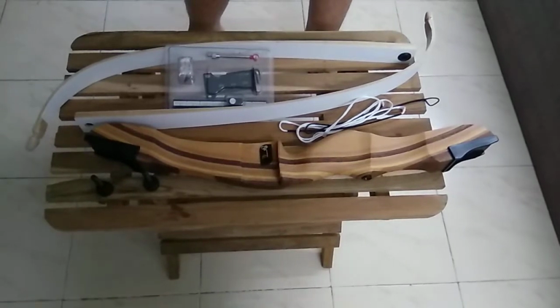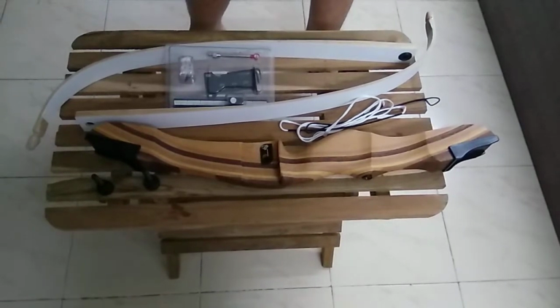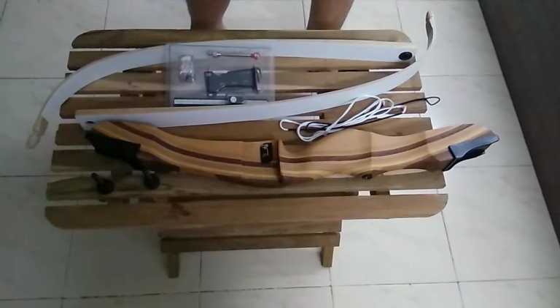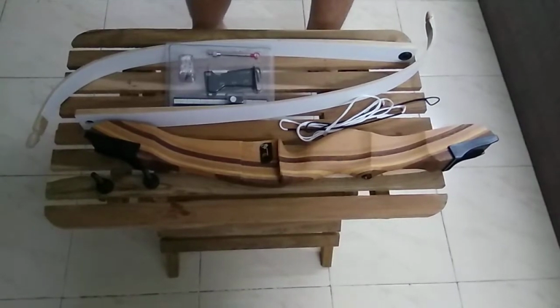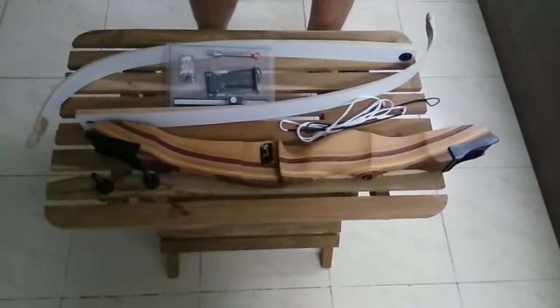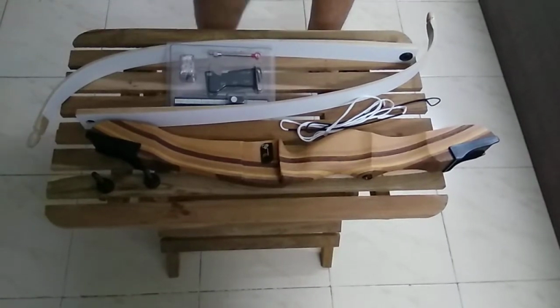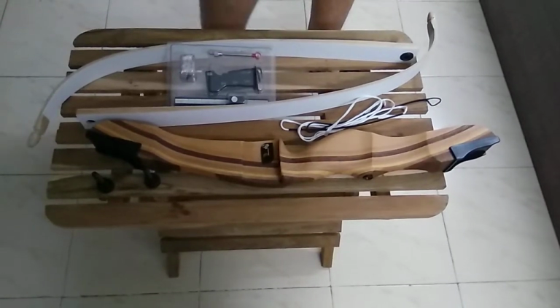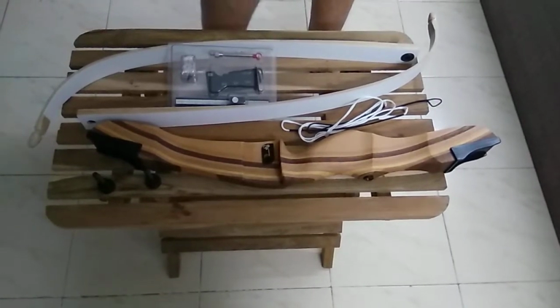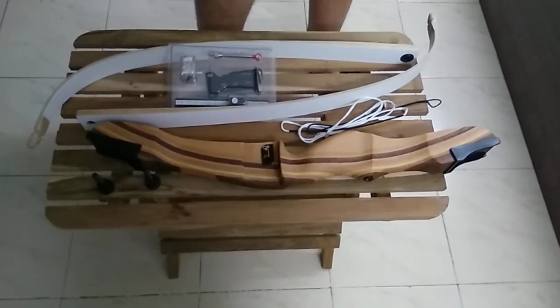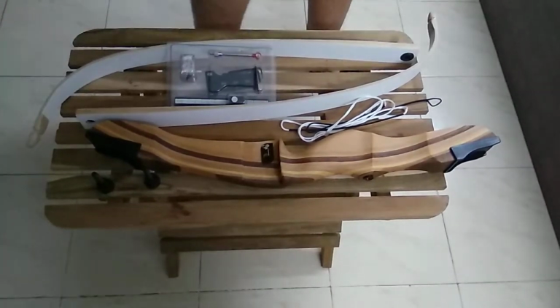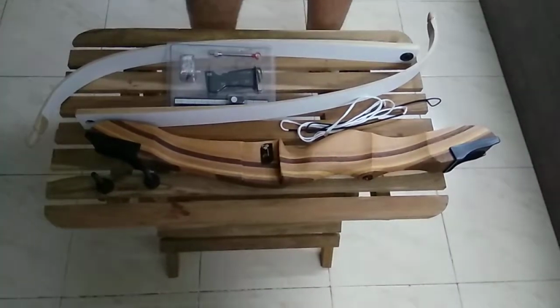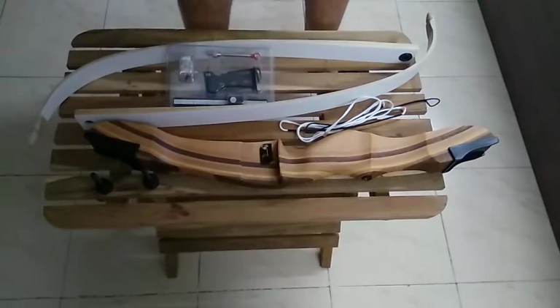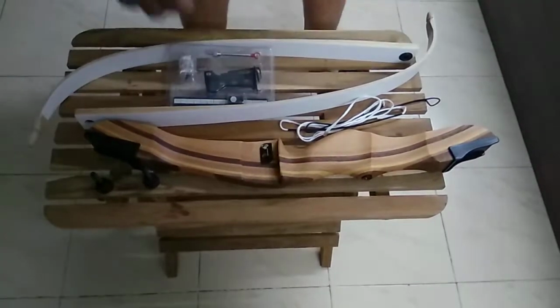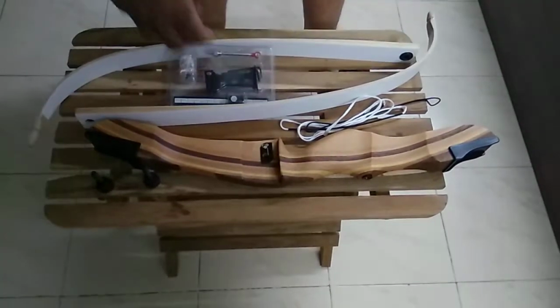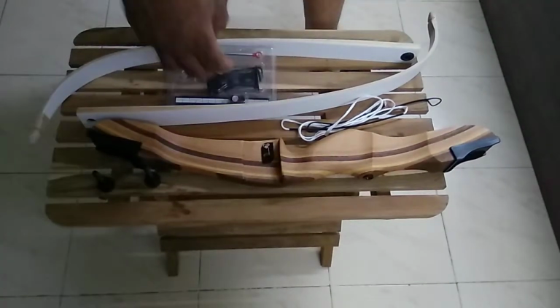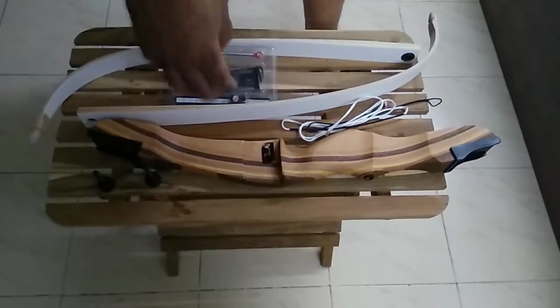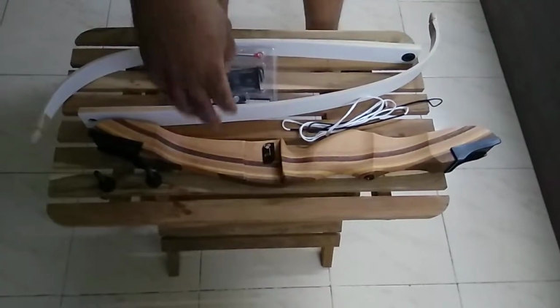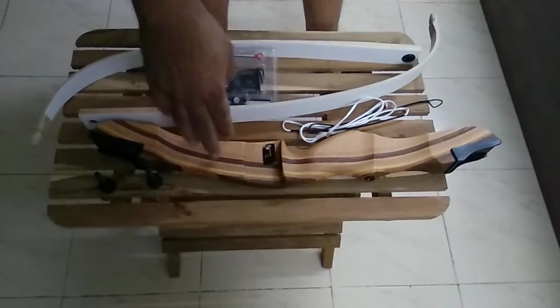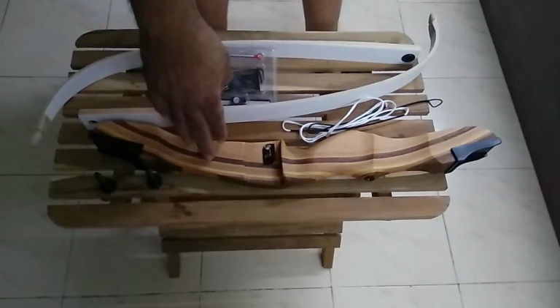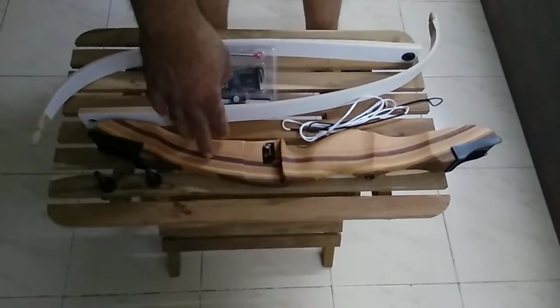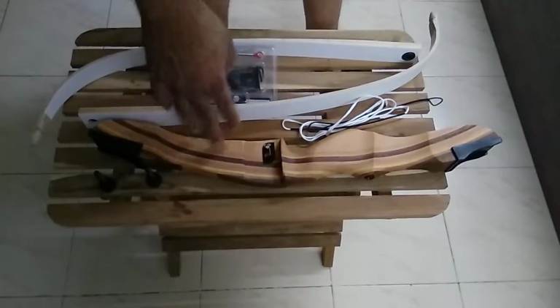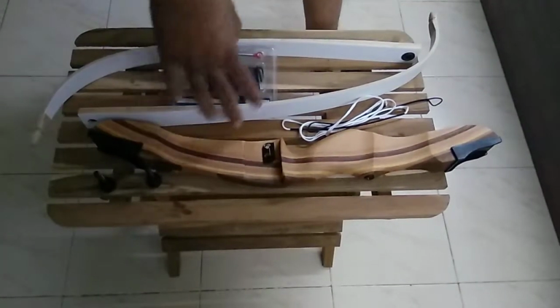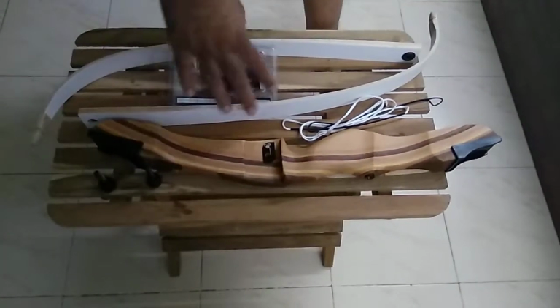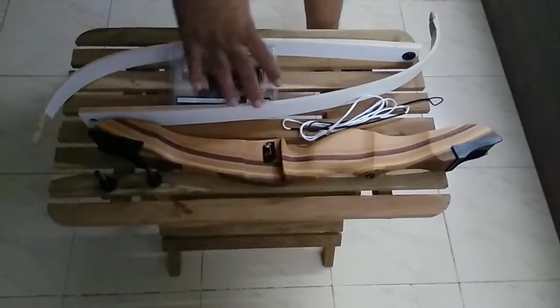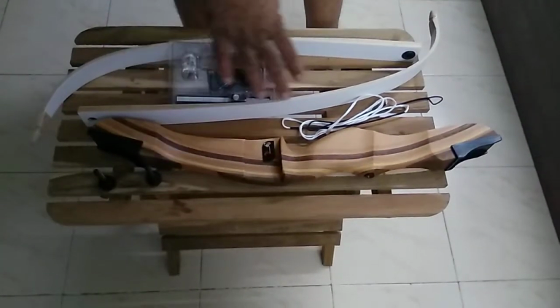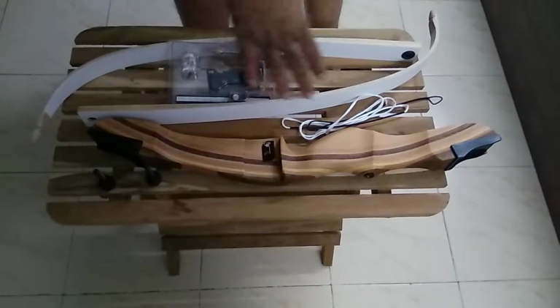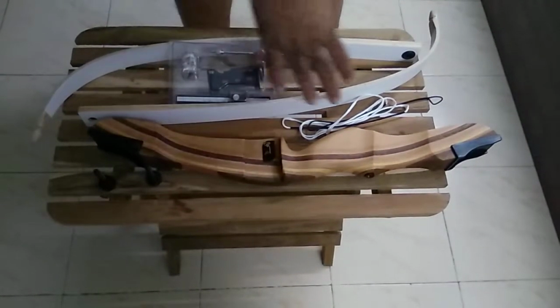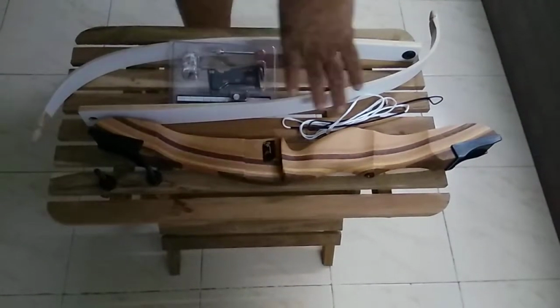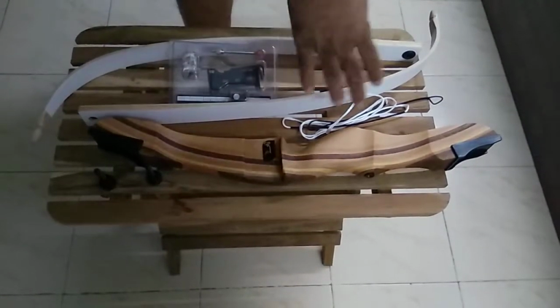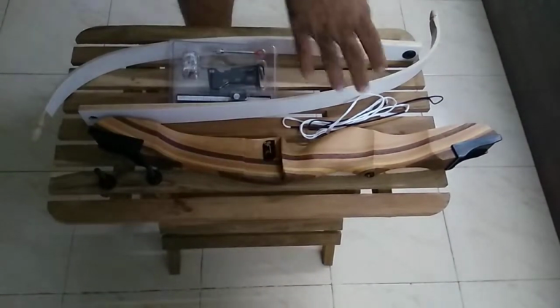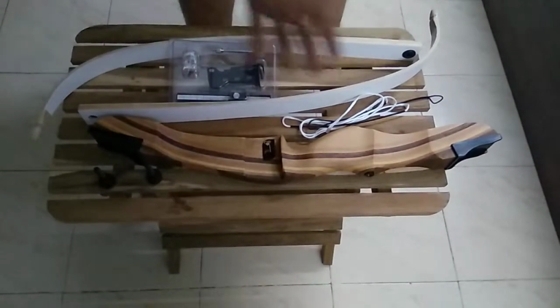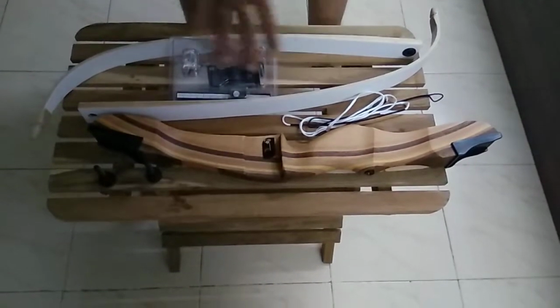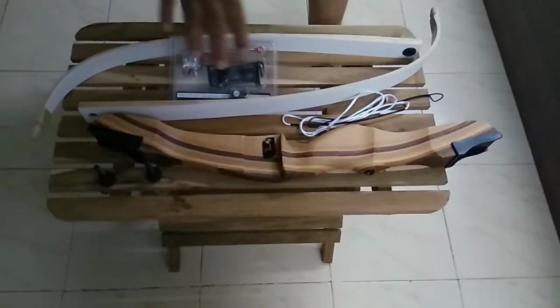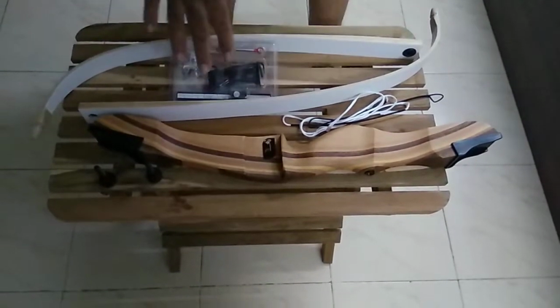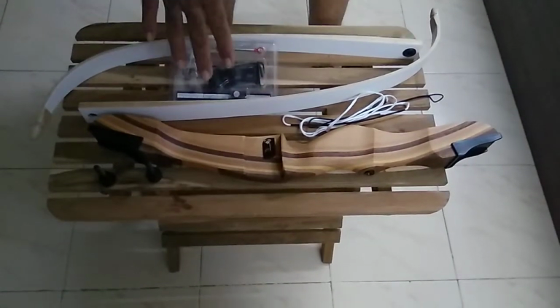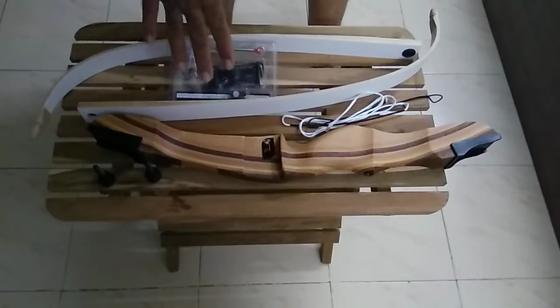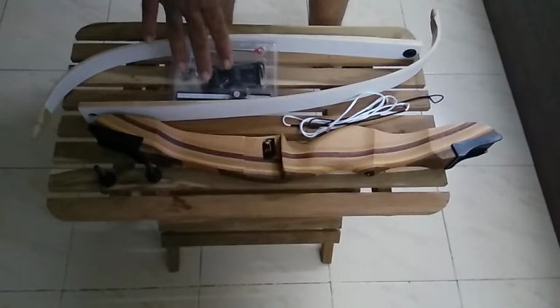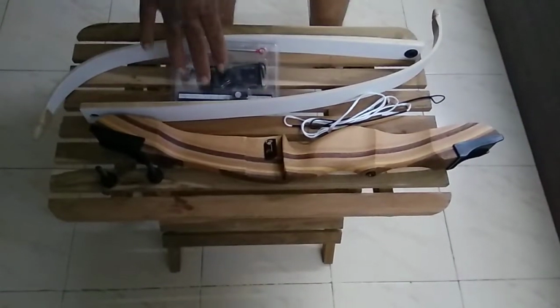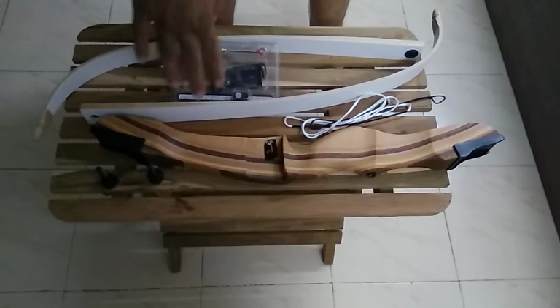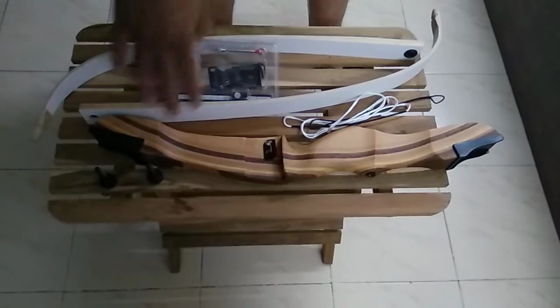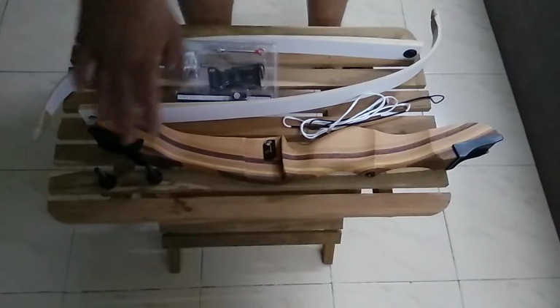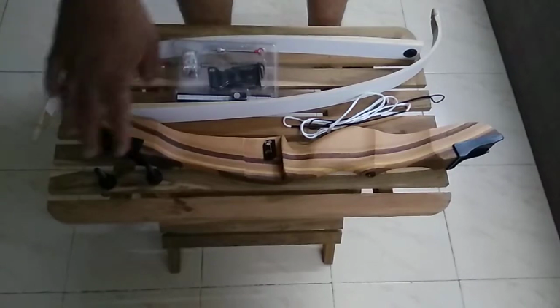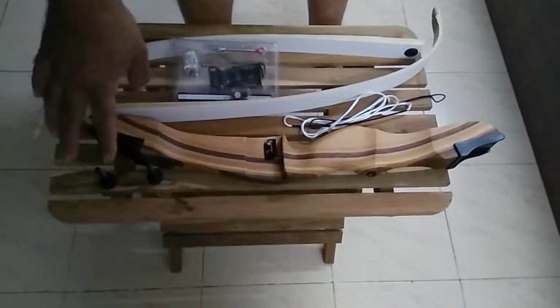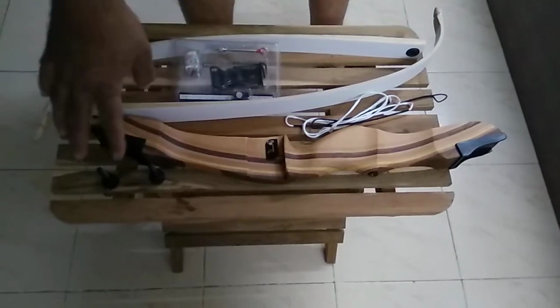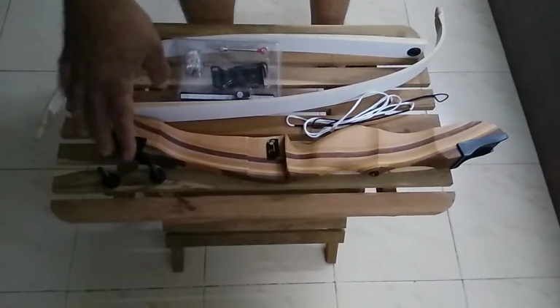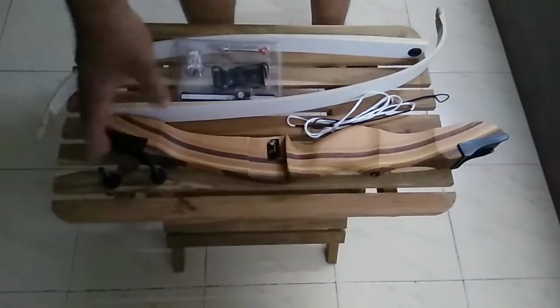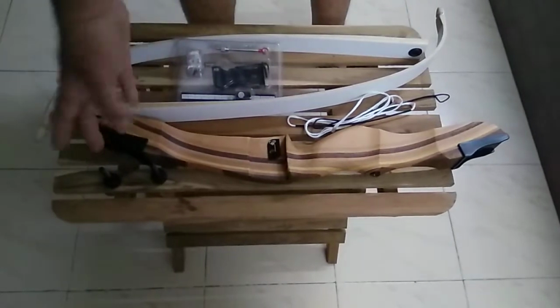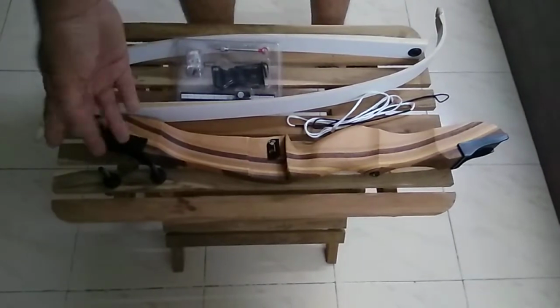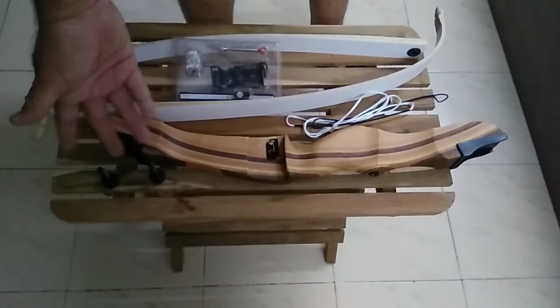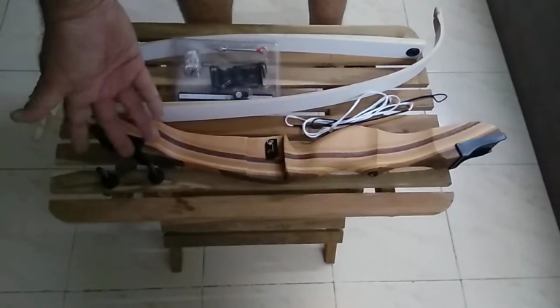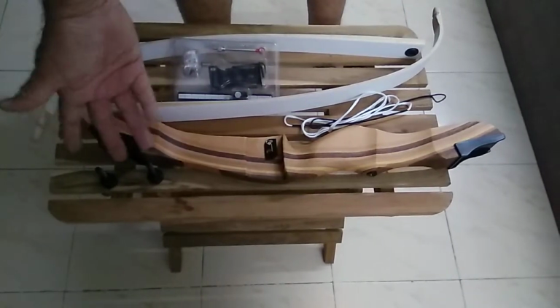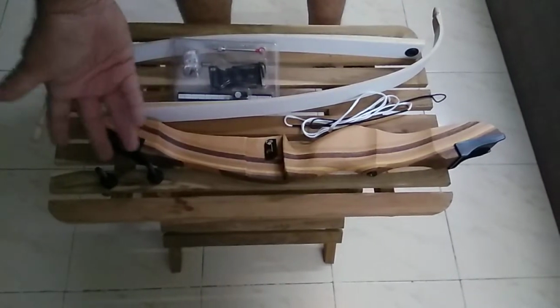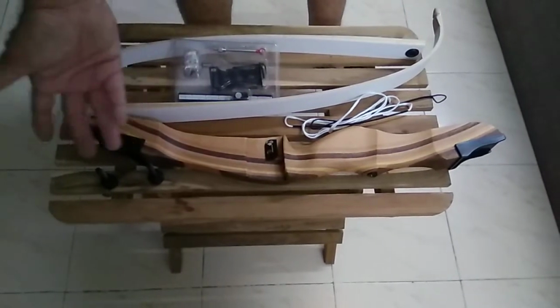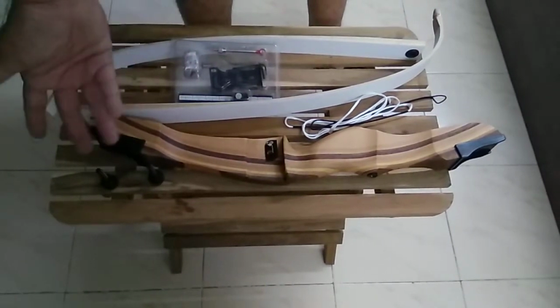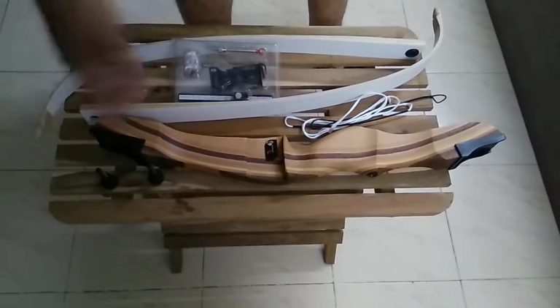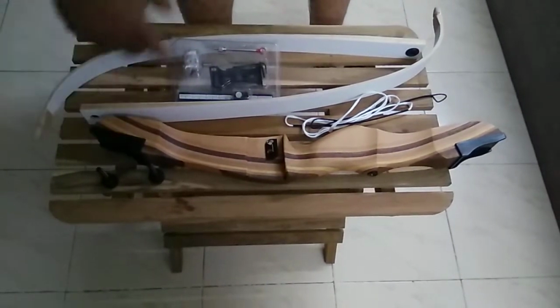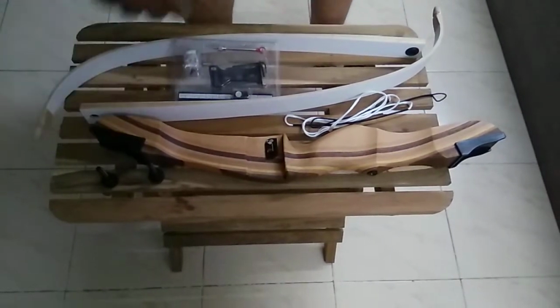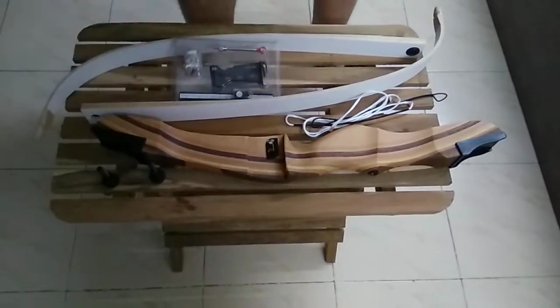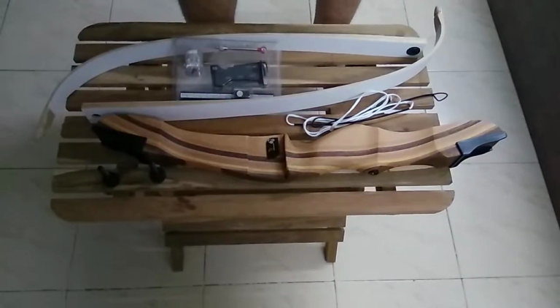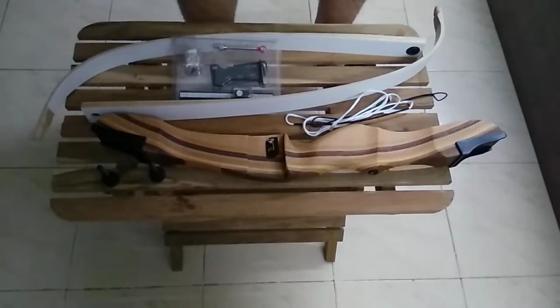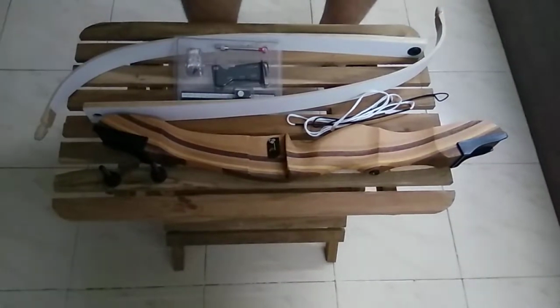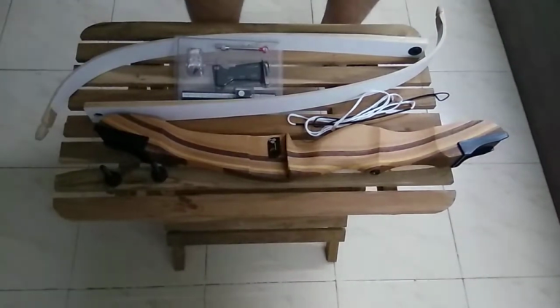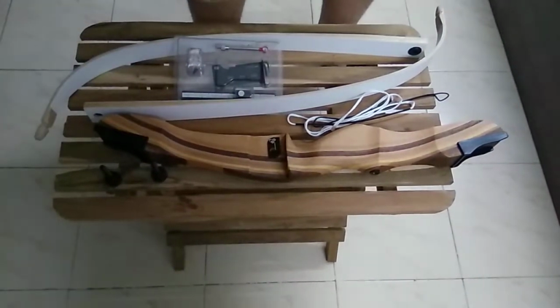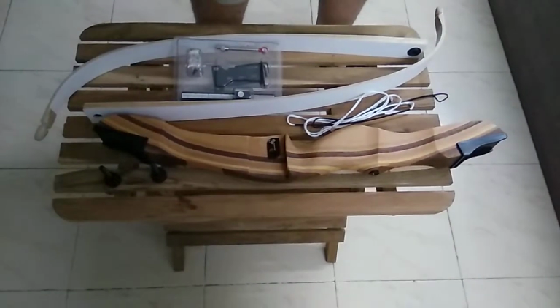The Song recurve bow consists of the riser, limbs, string, the sight, and the two screws that hold the limbs in place.